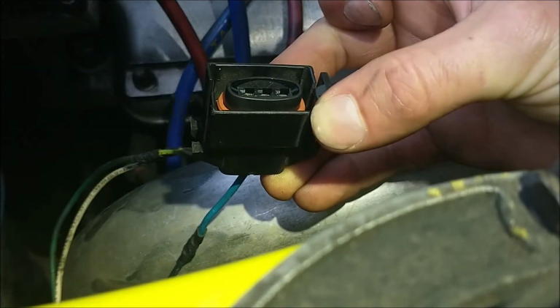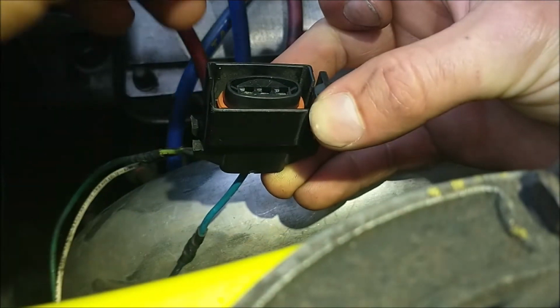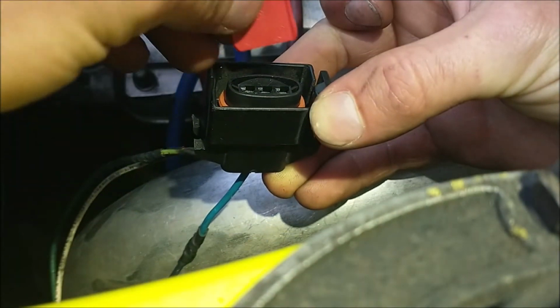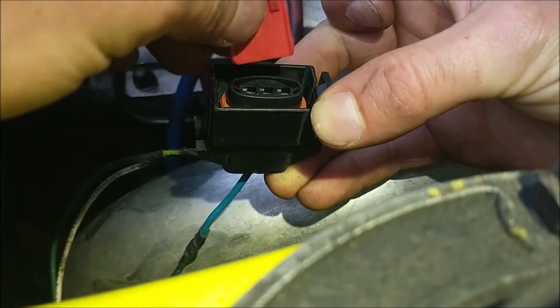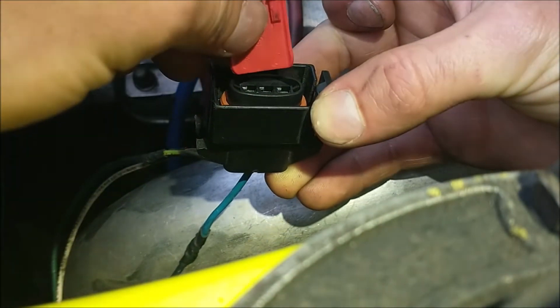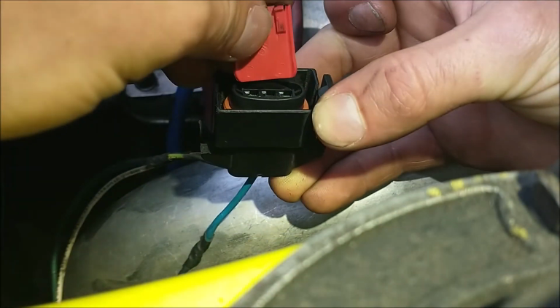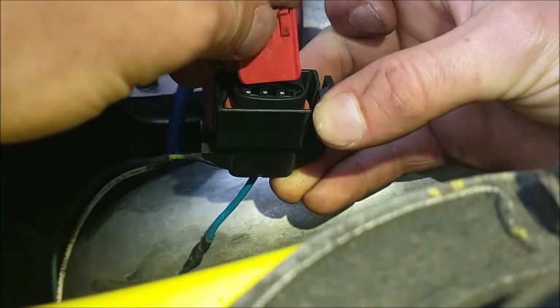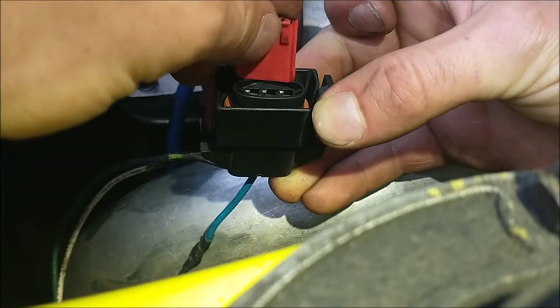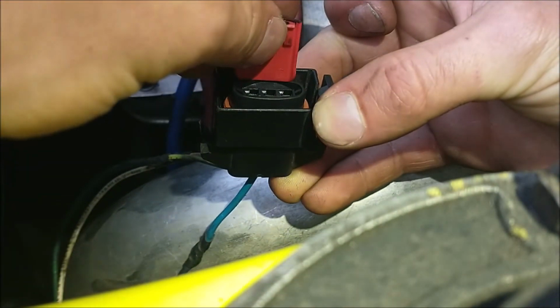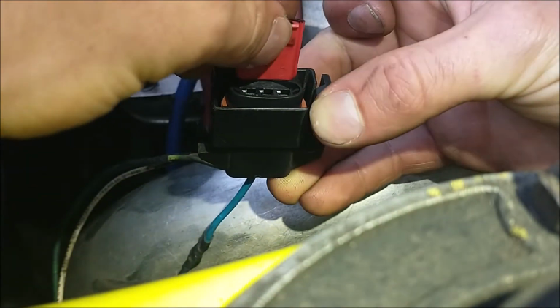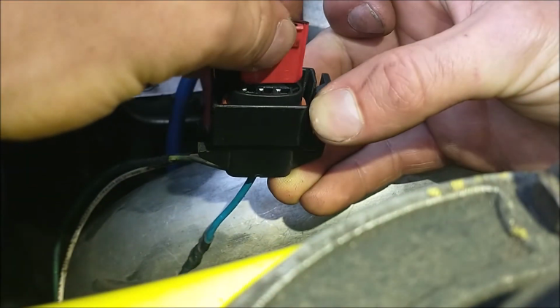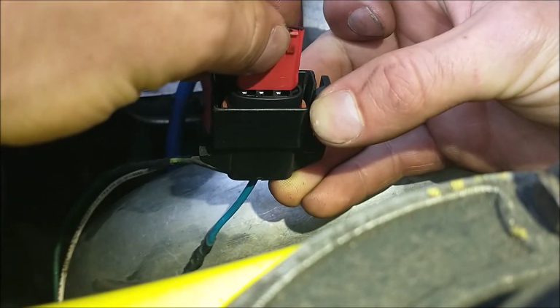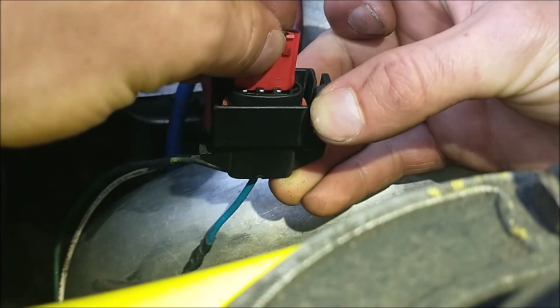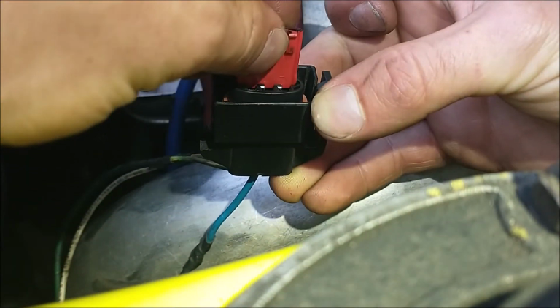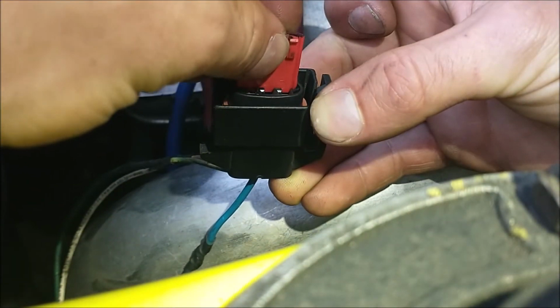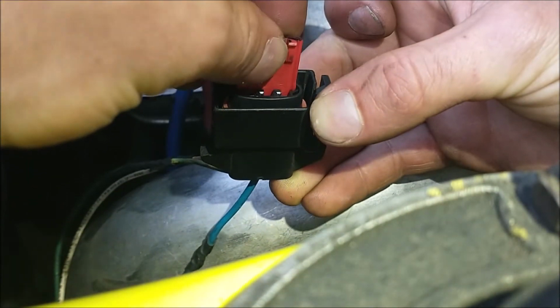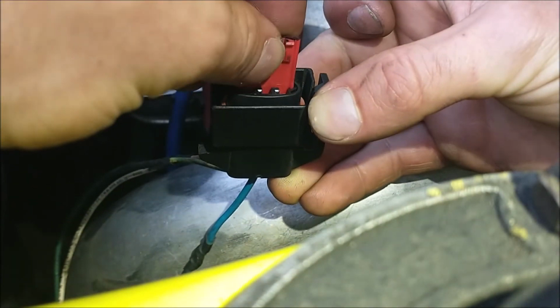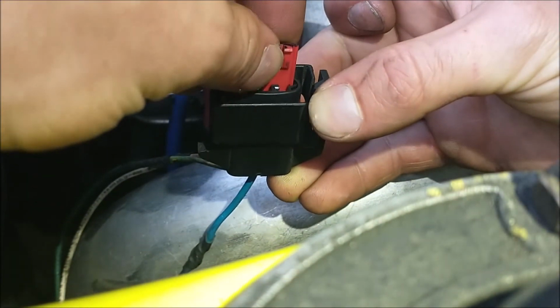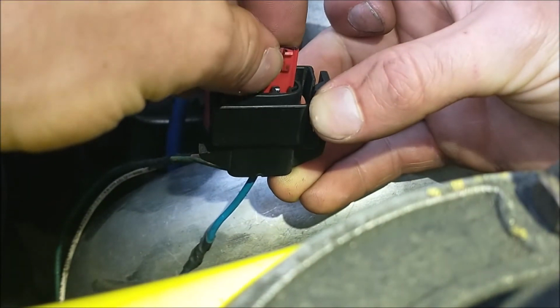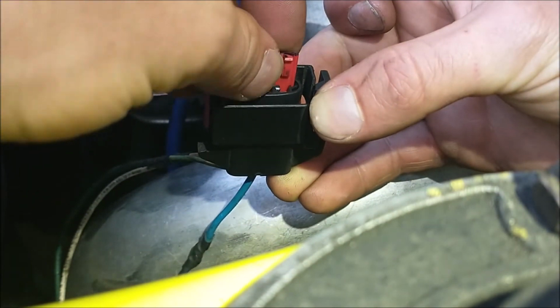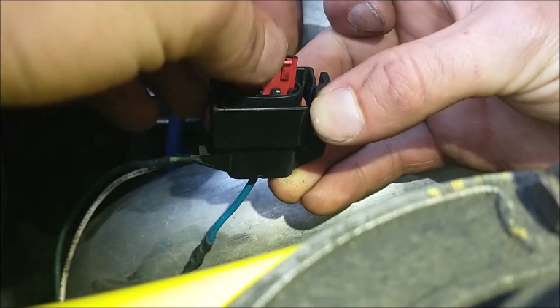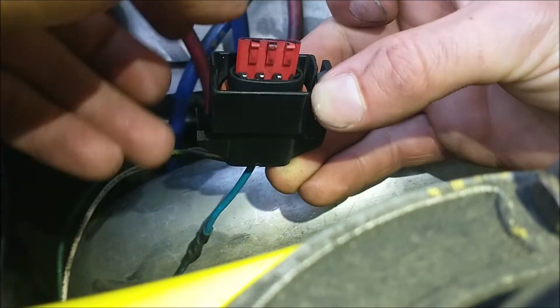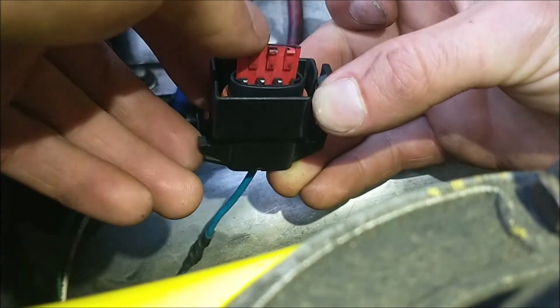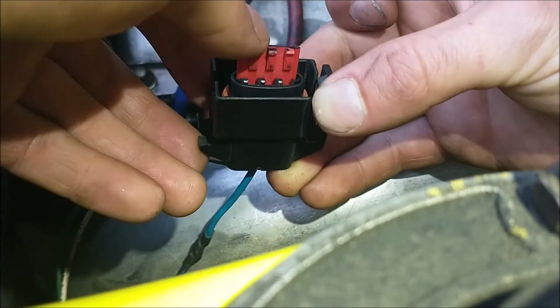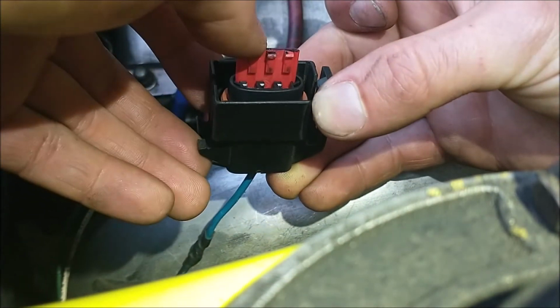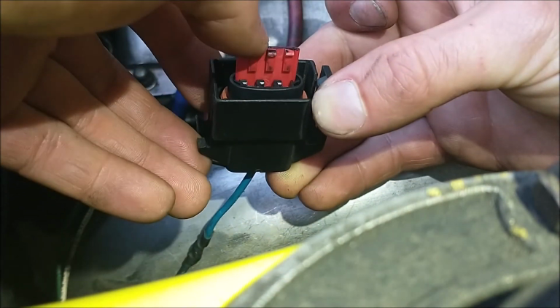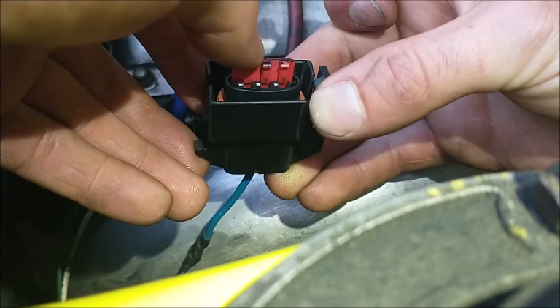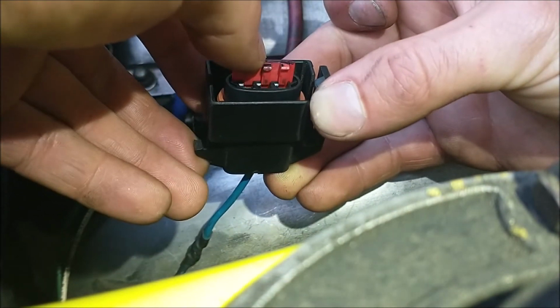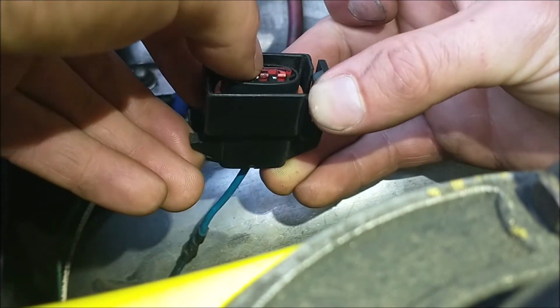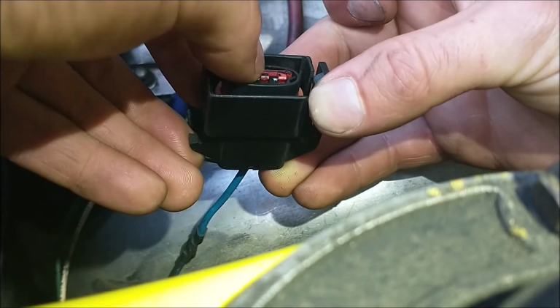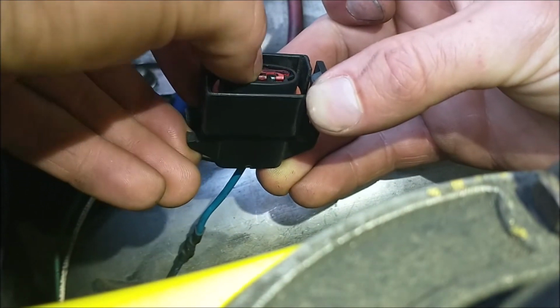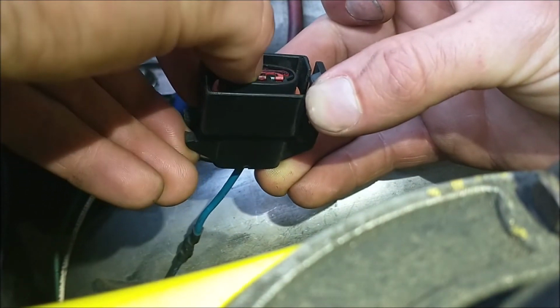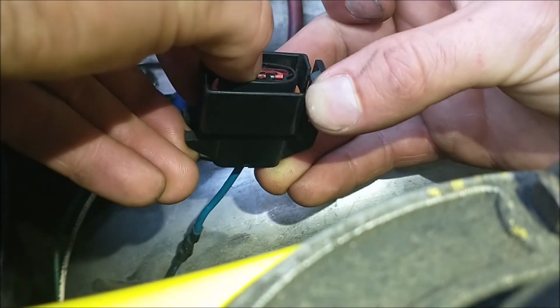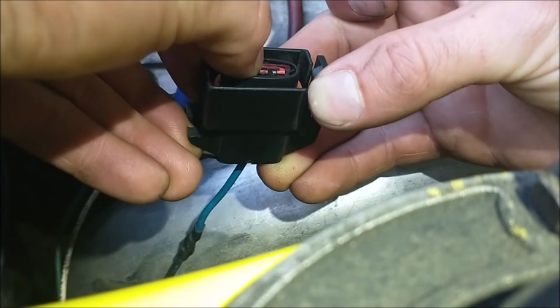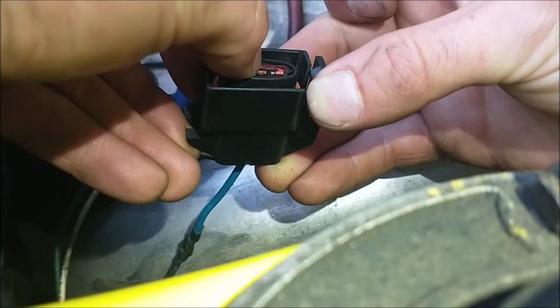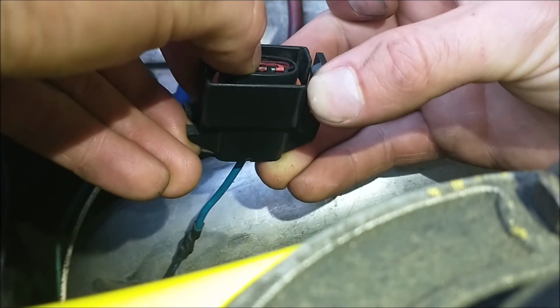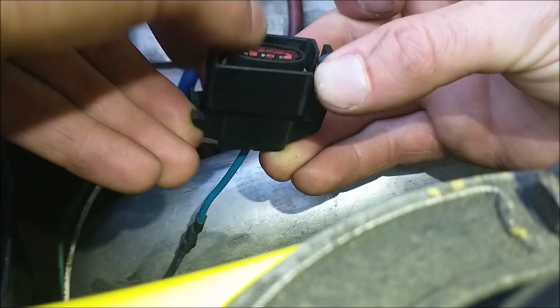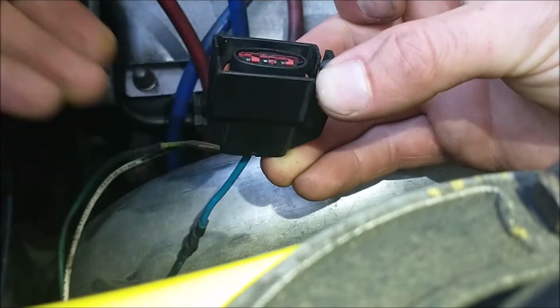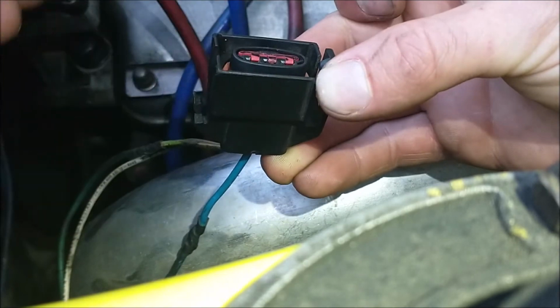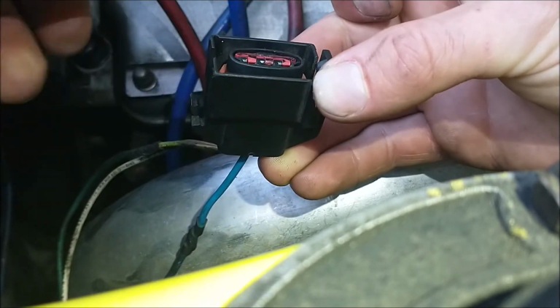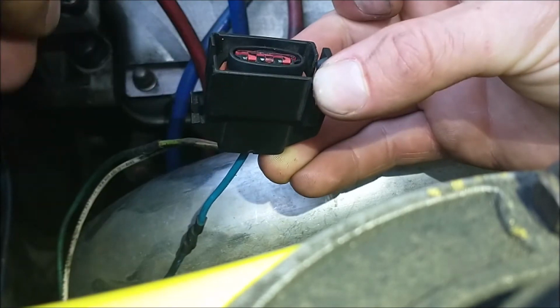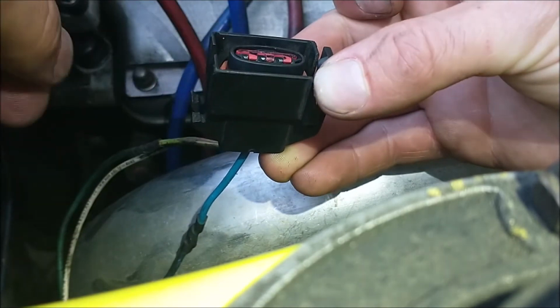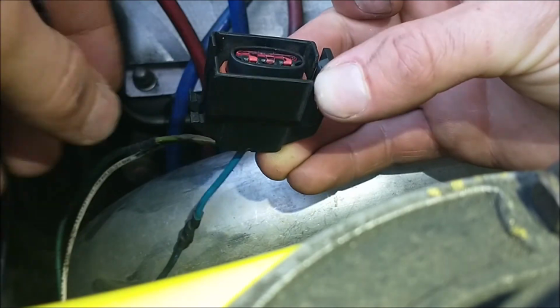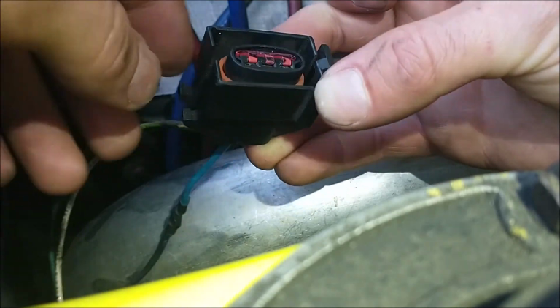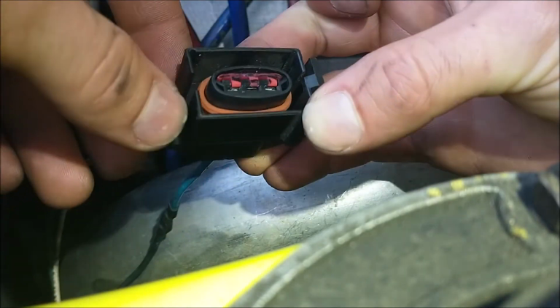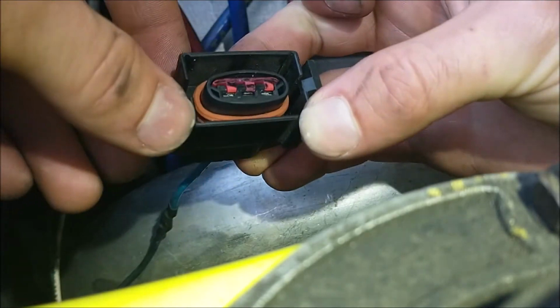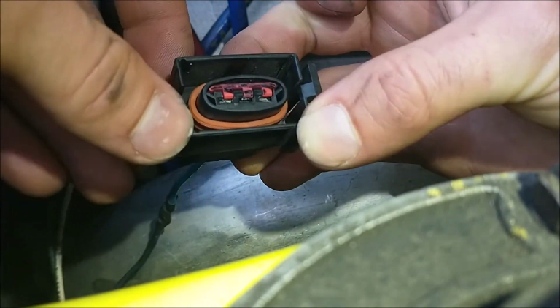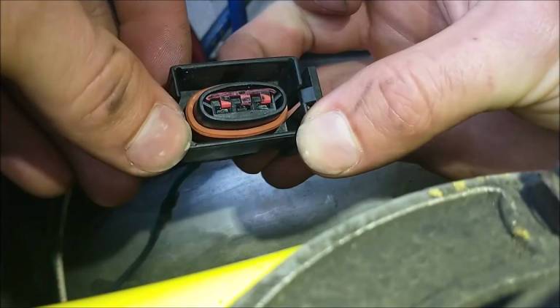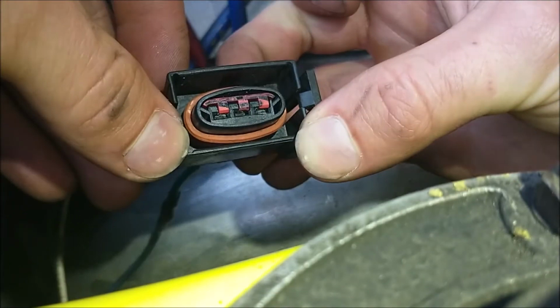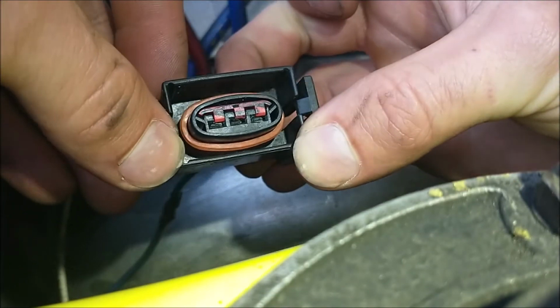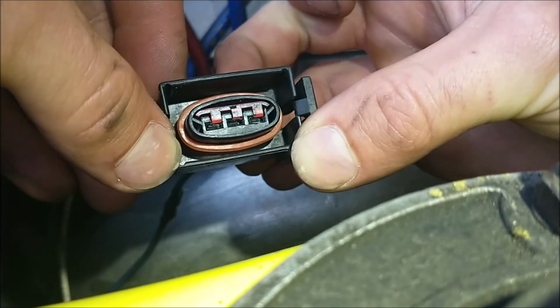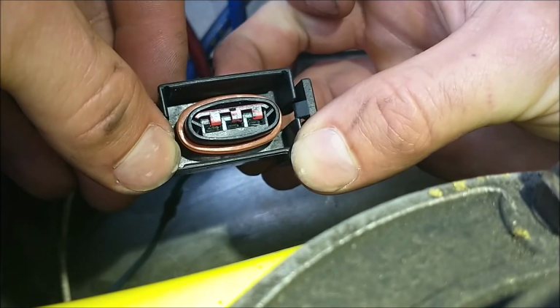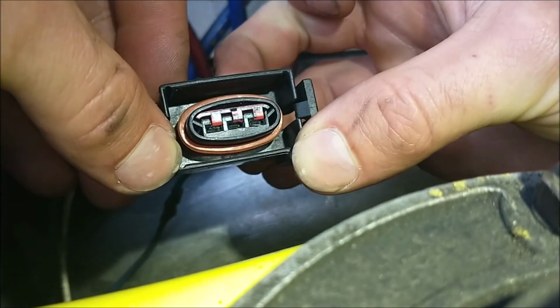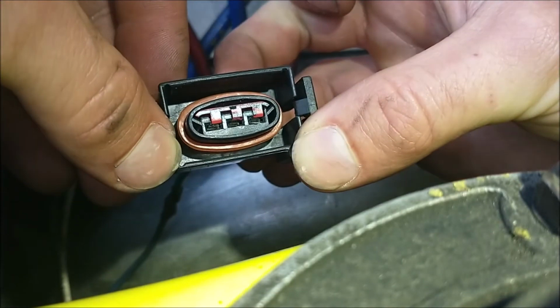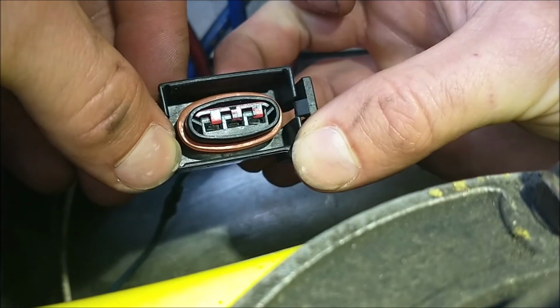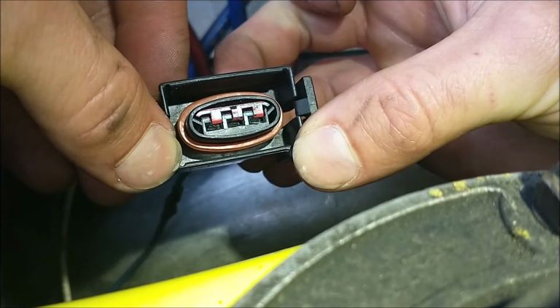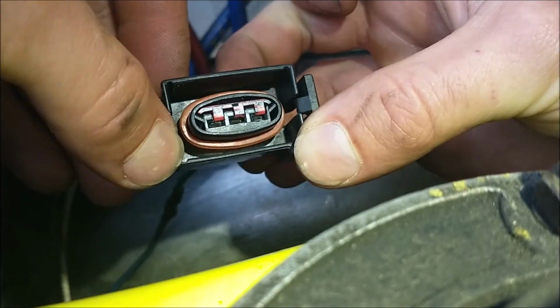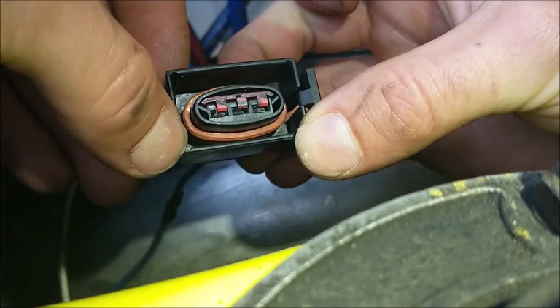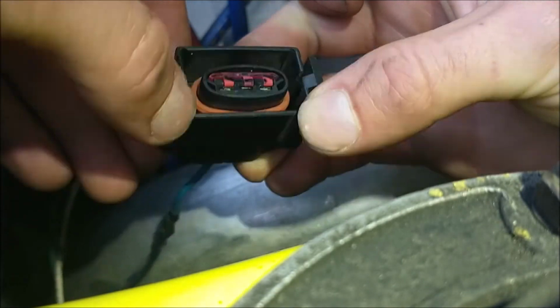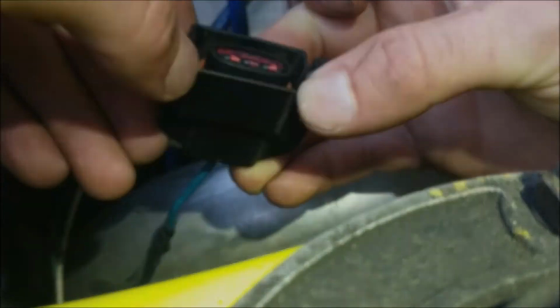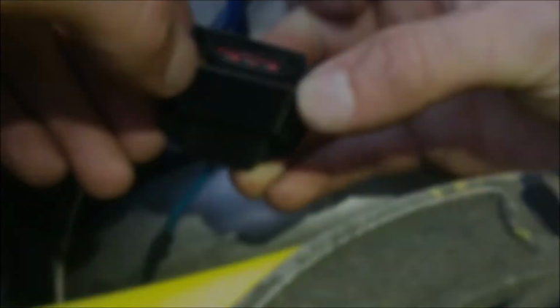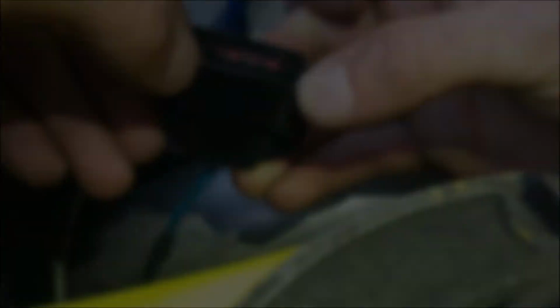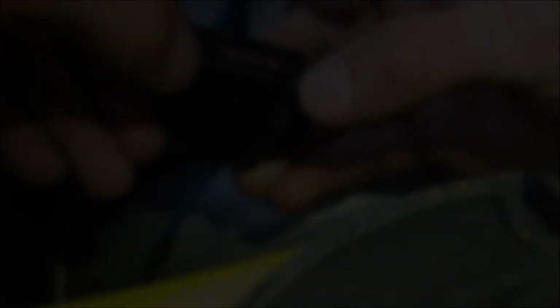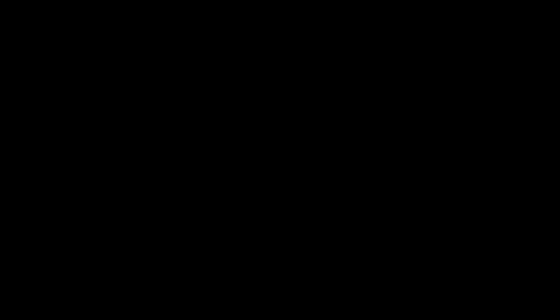Once you're done soldering new ends or whatever, push that guy back in and the connector is reassembled.